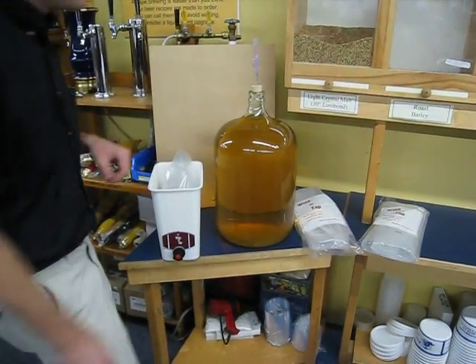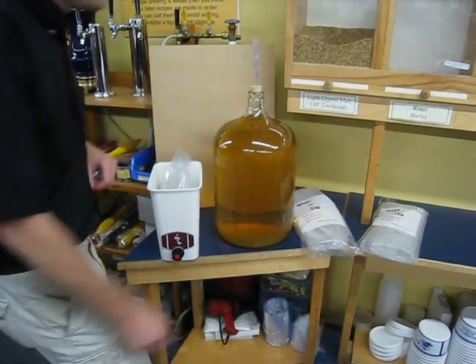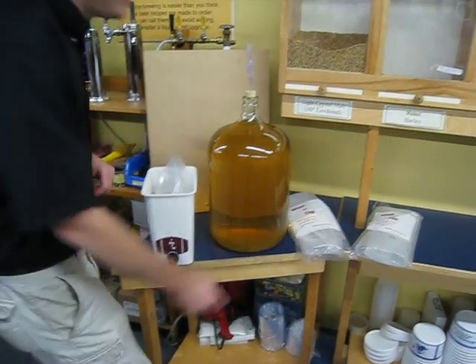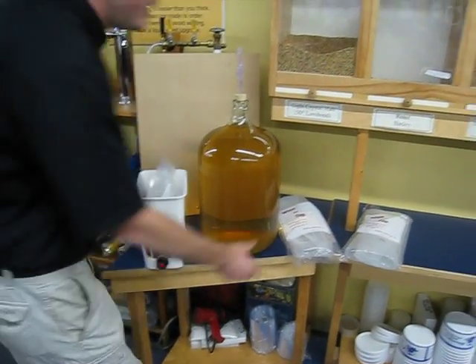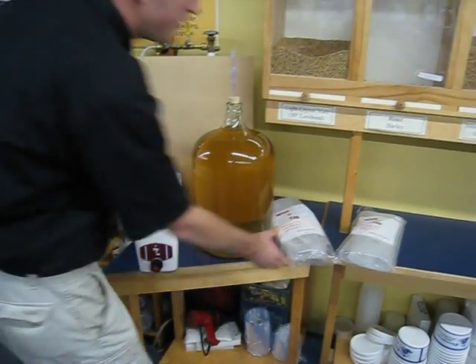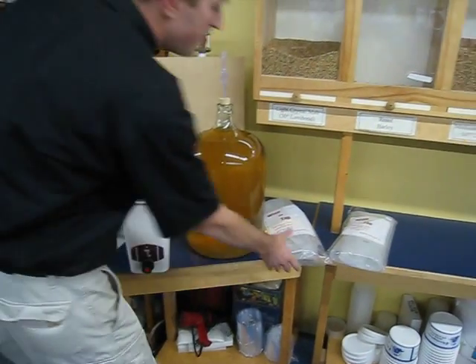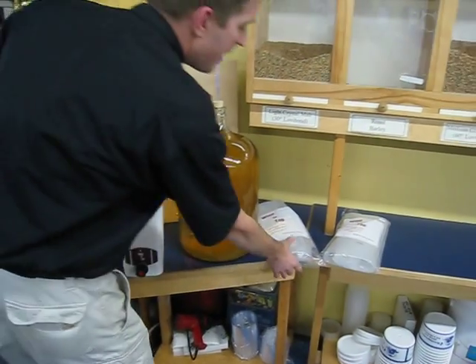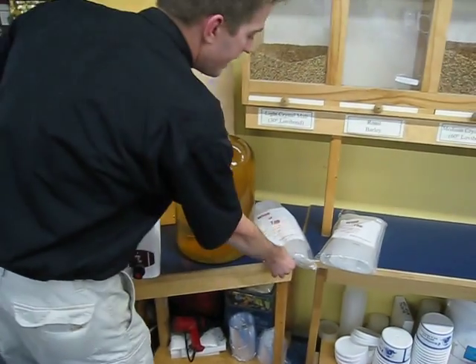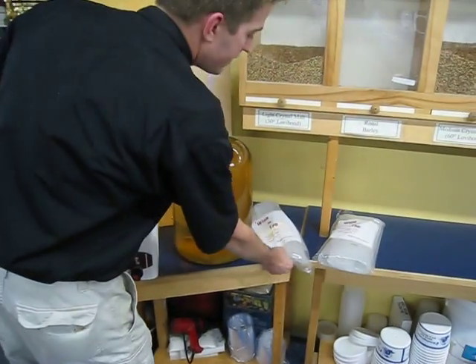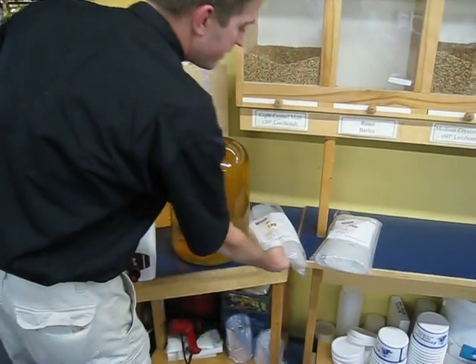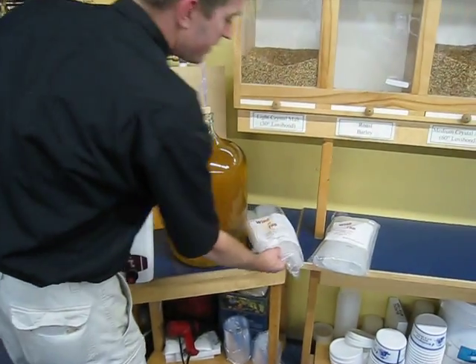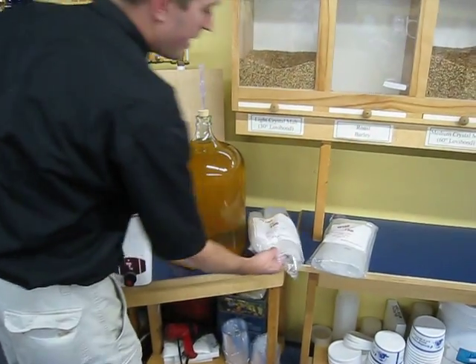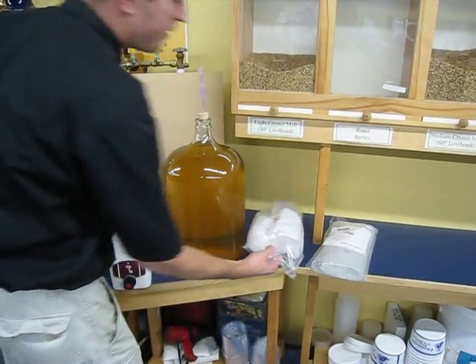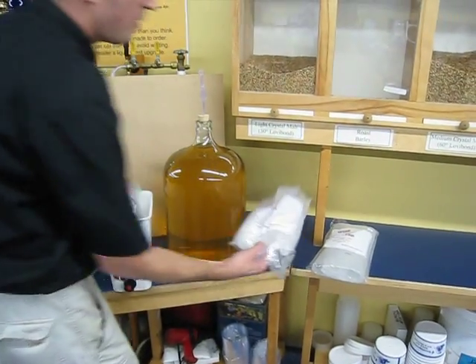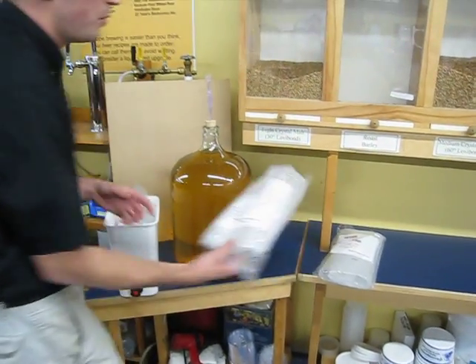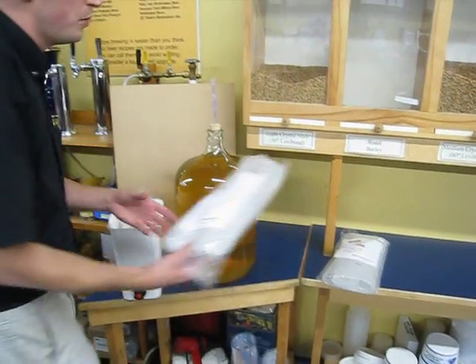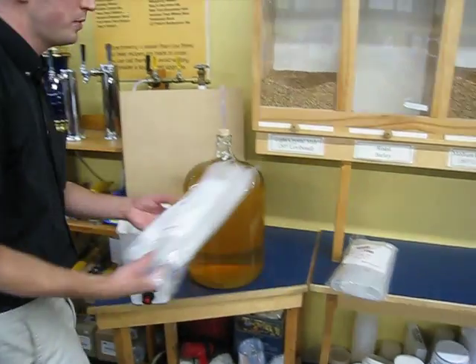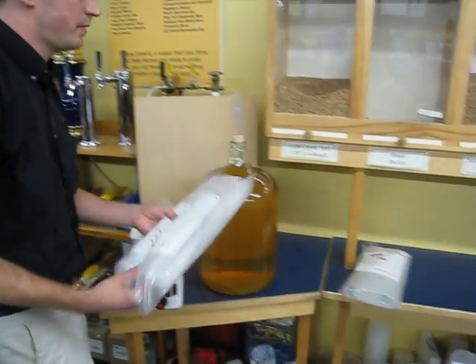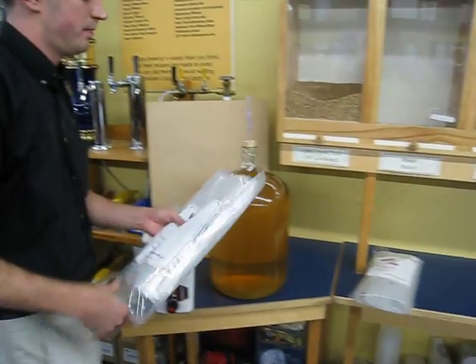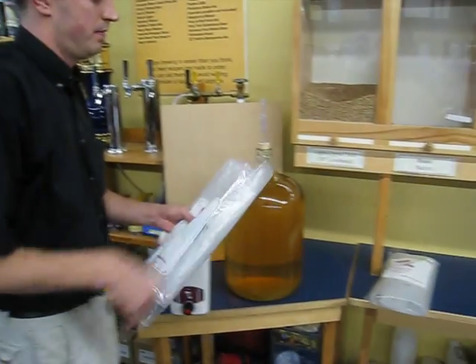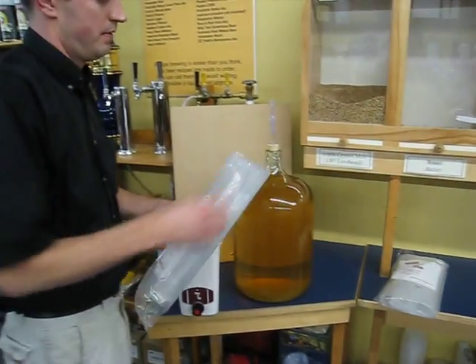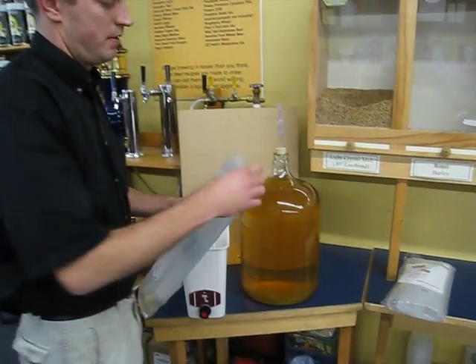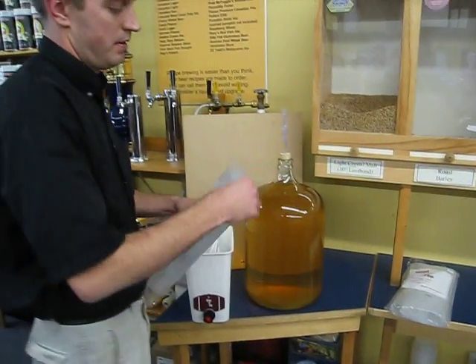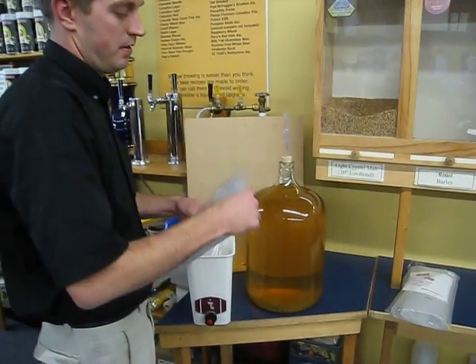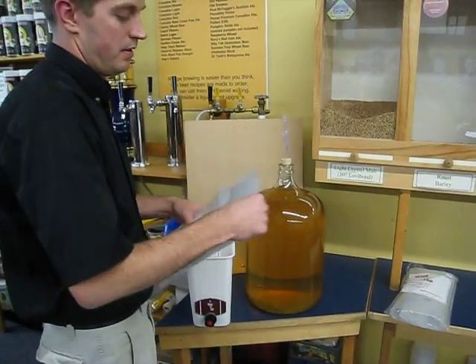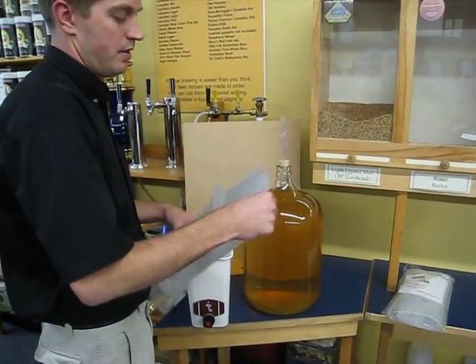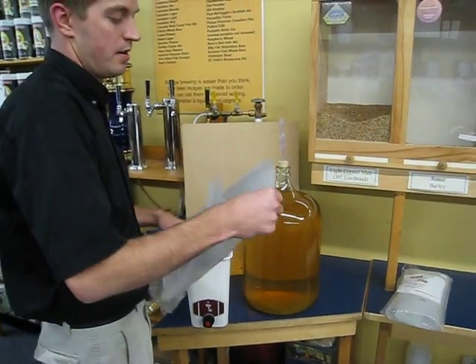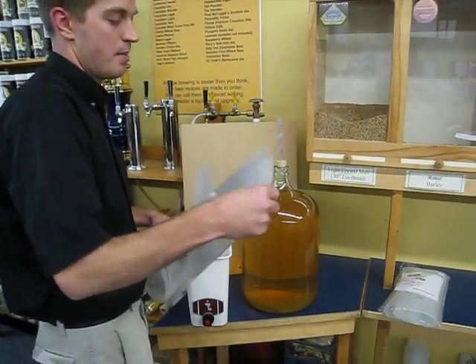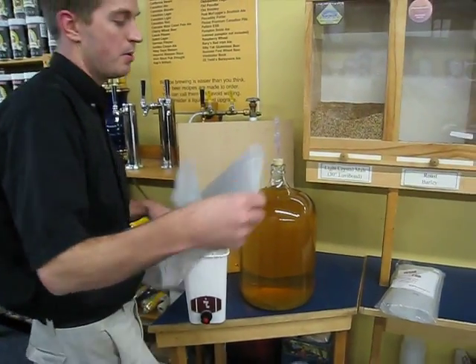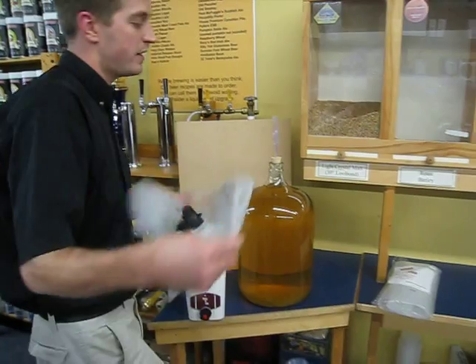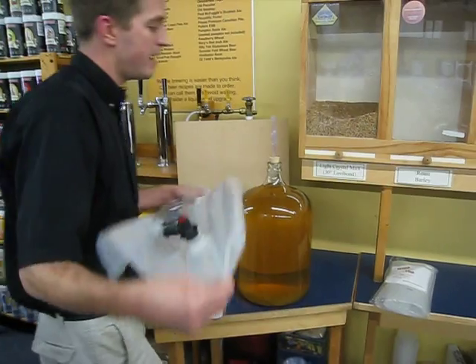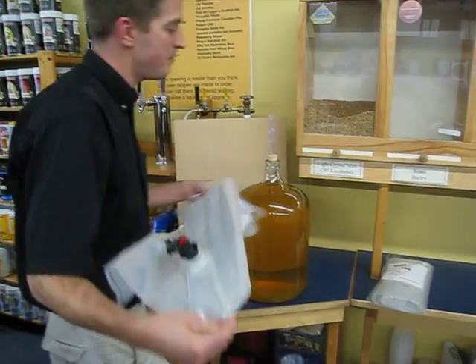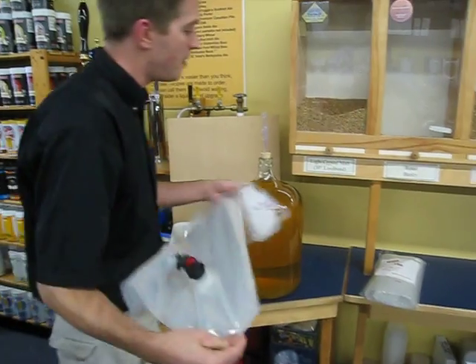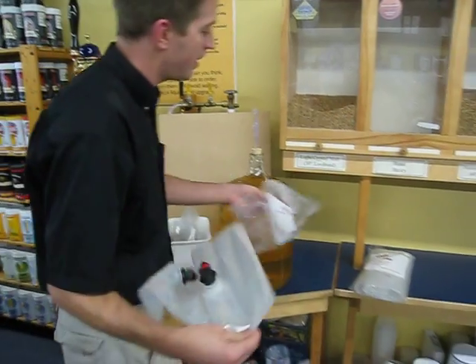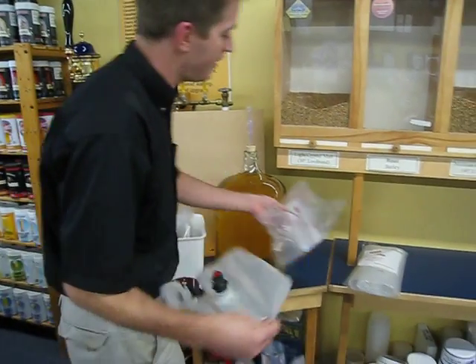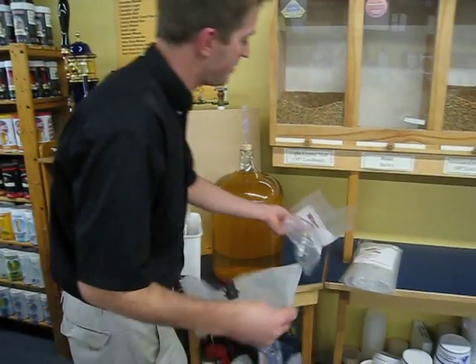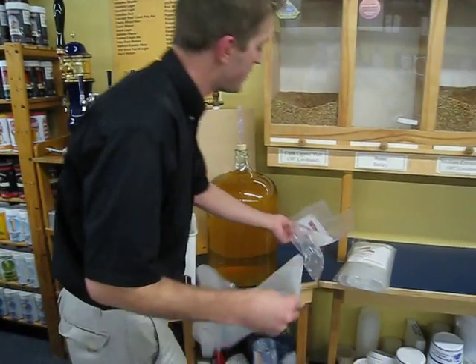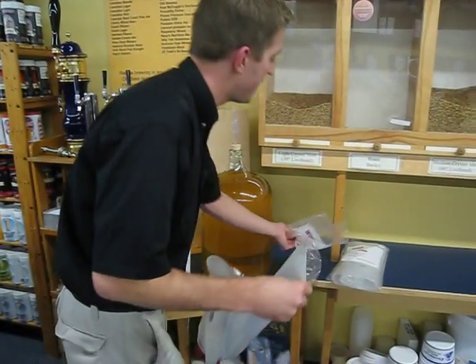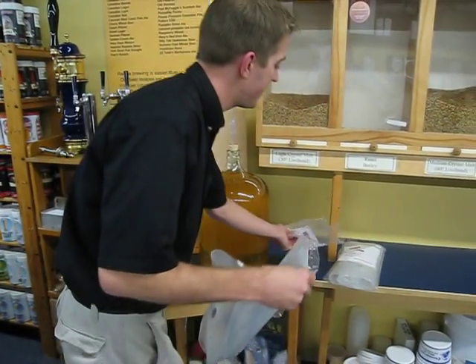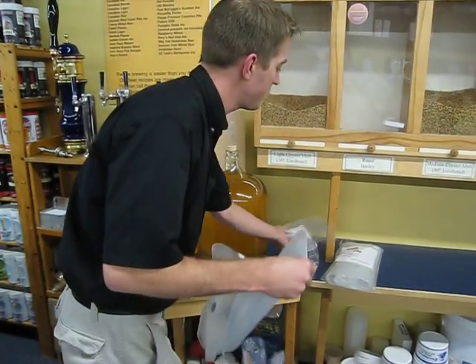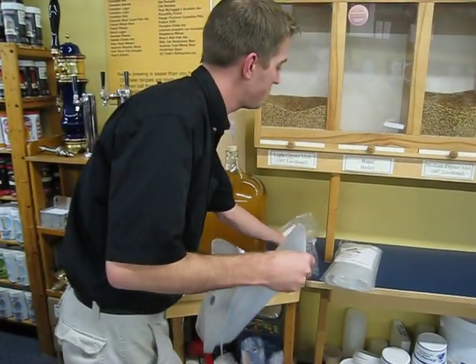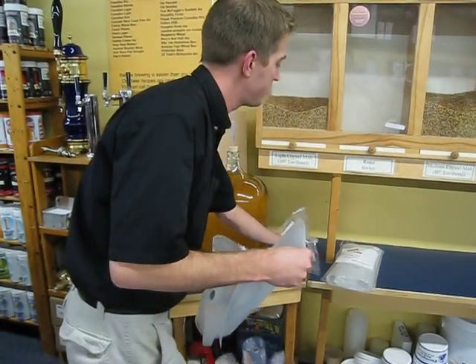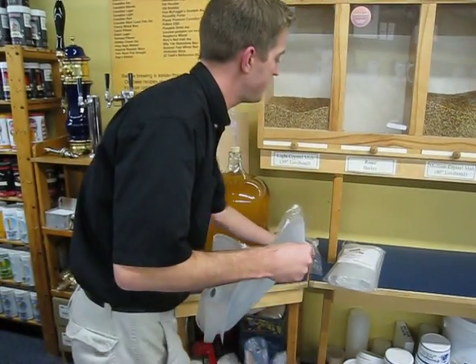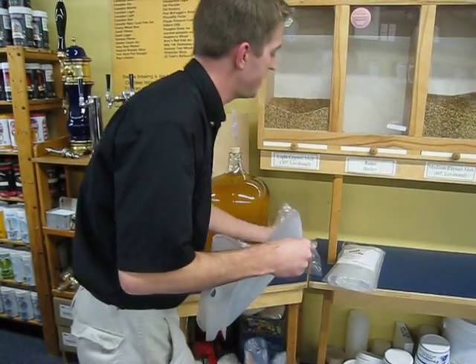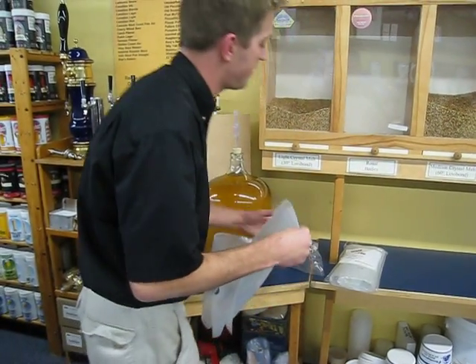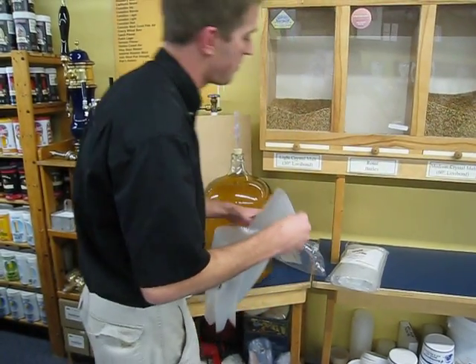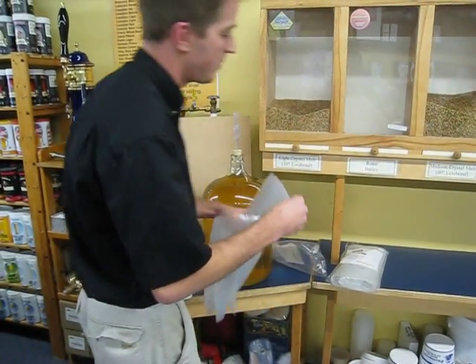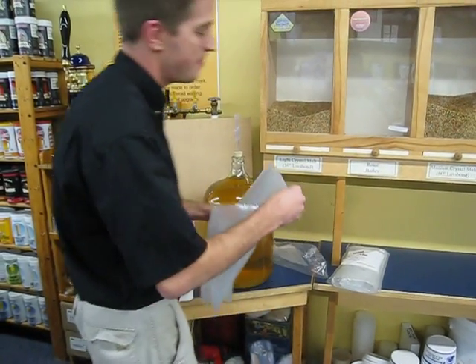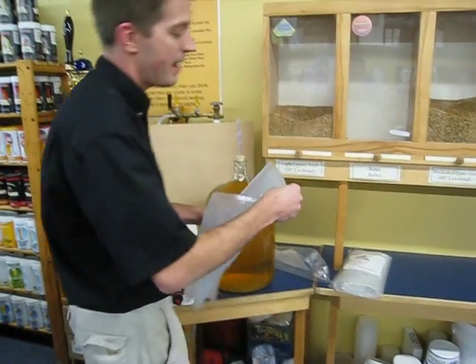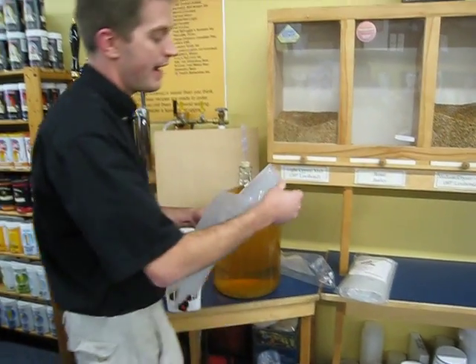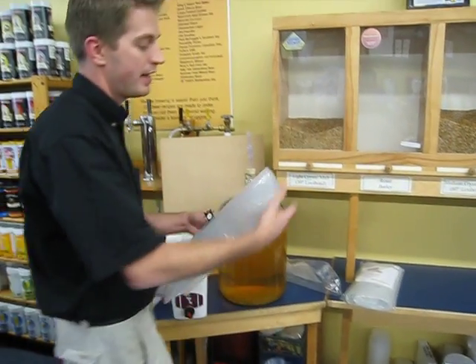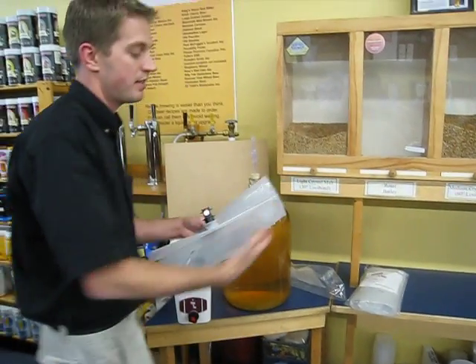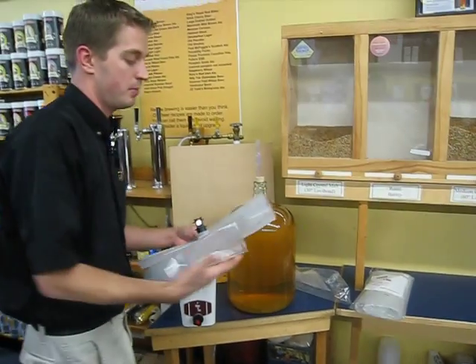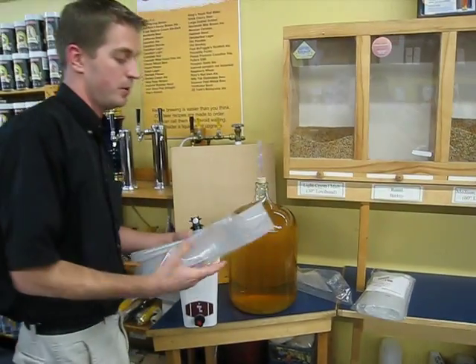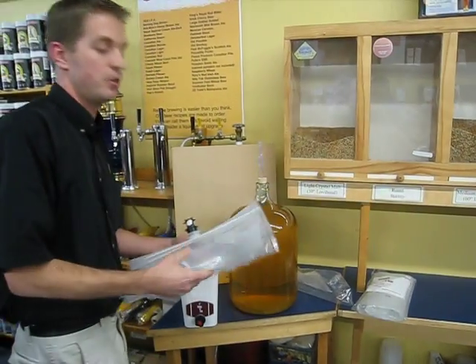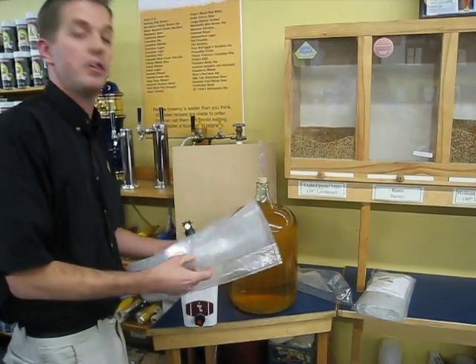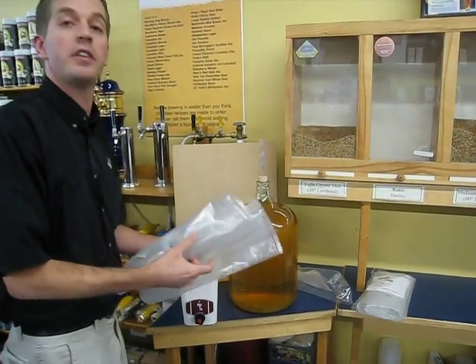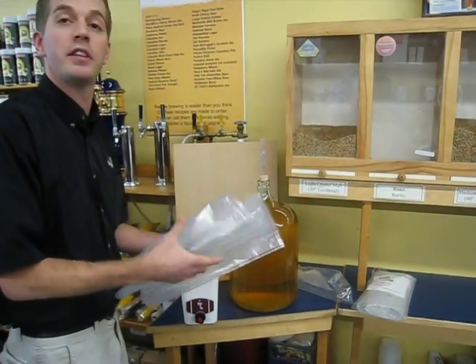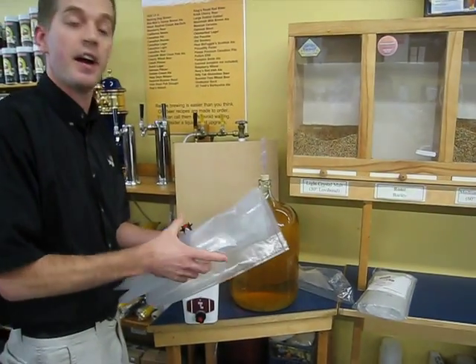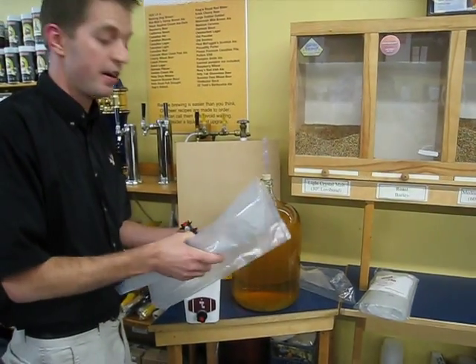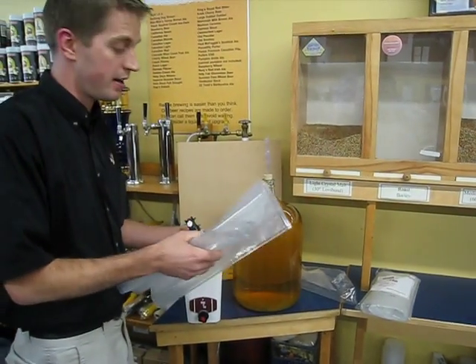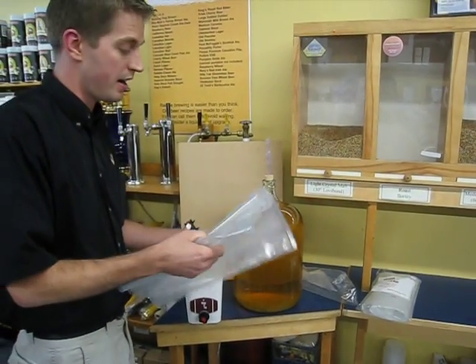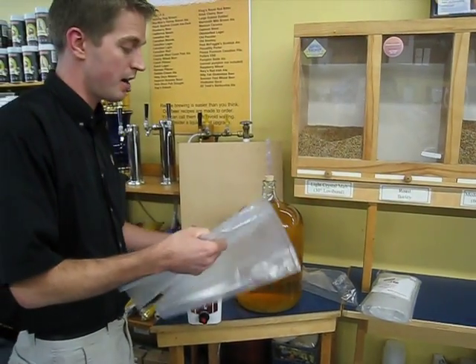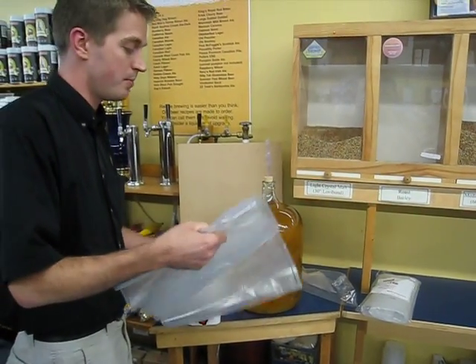Each bag is designed to hold about ten bottles of wine, which means three bags would be an entire carboy.